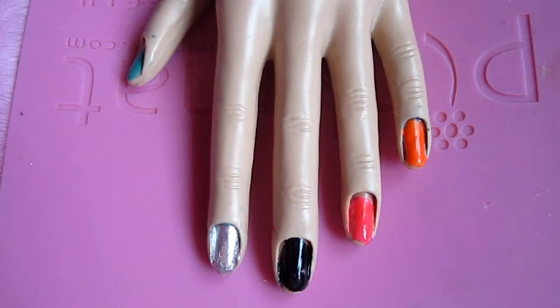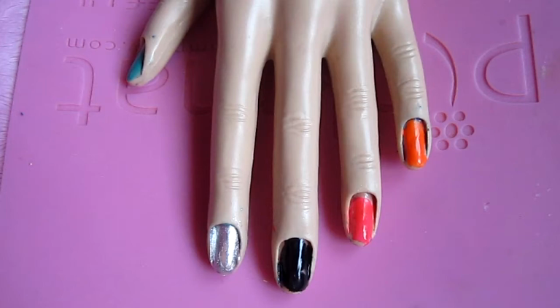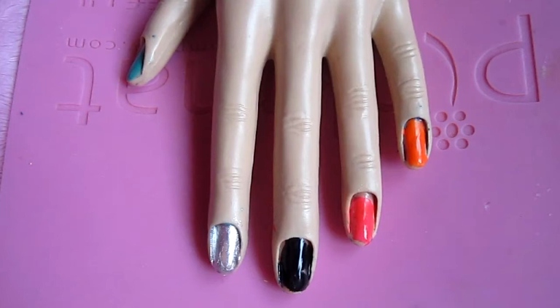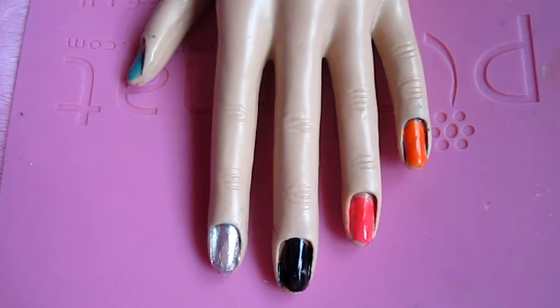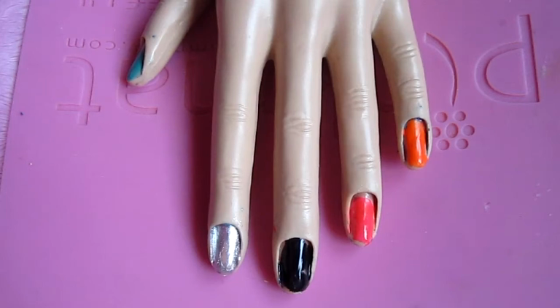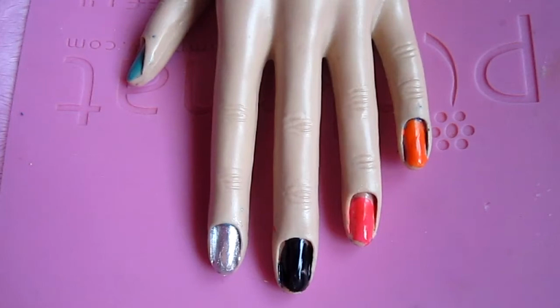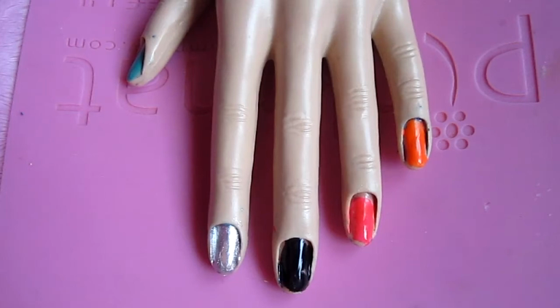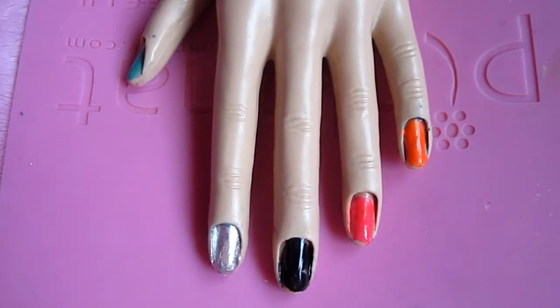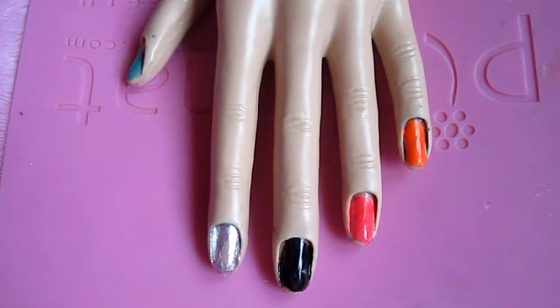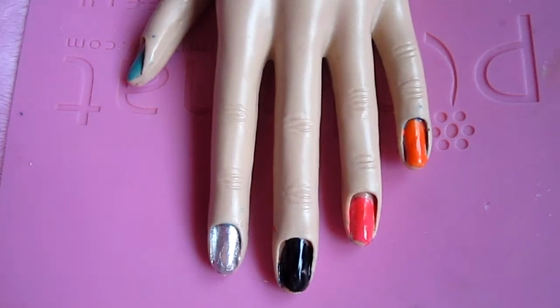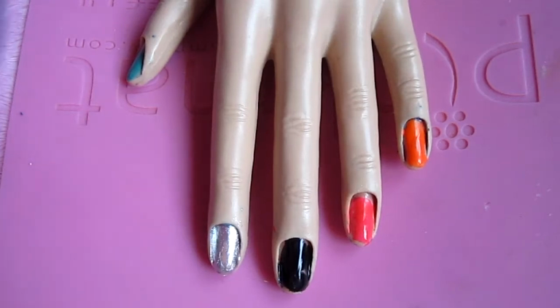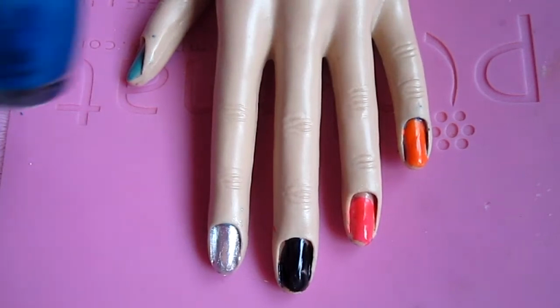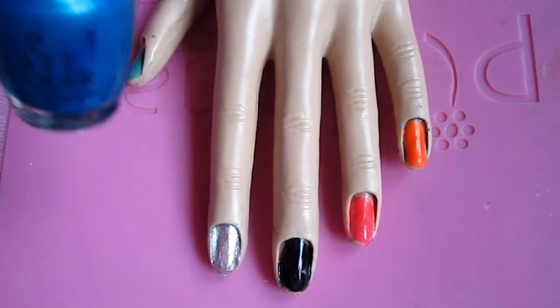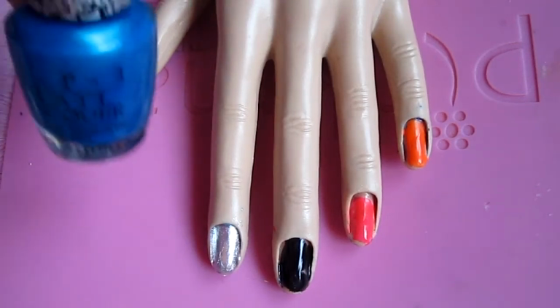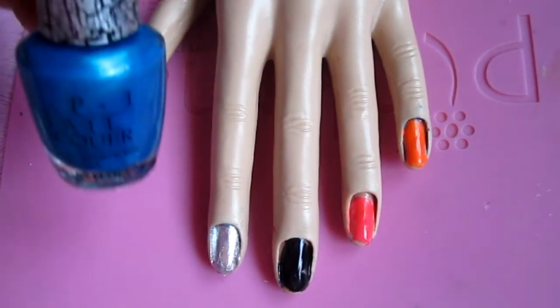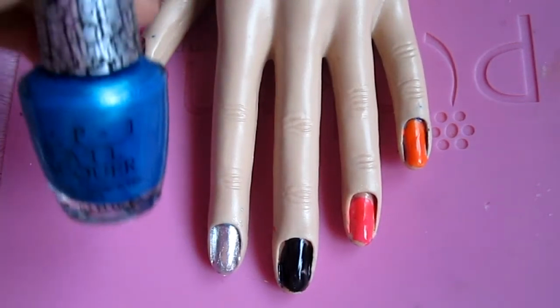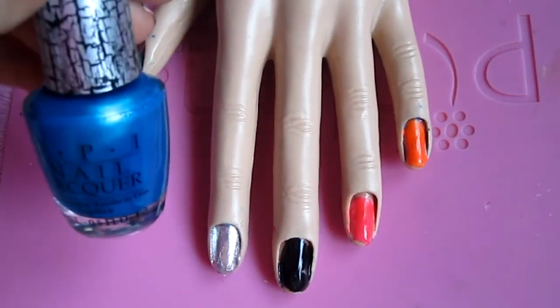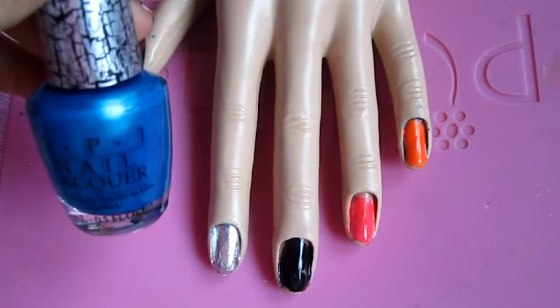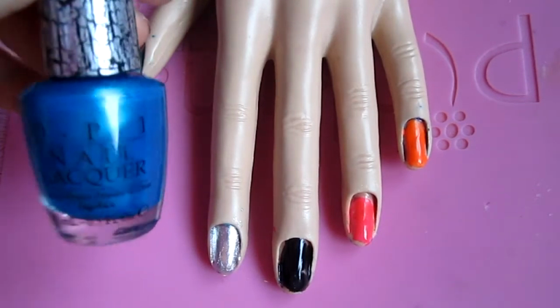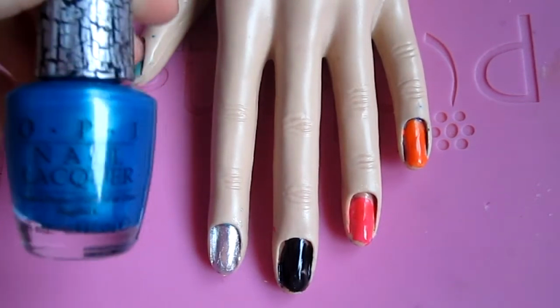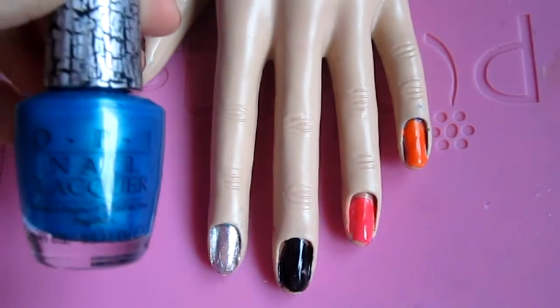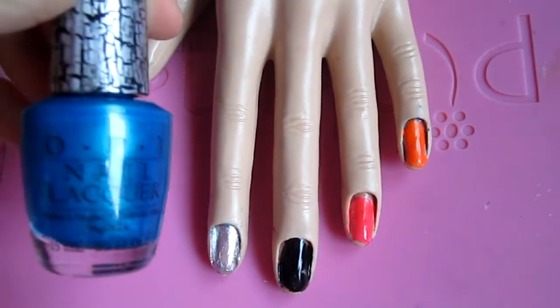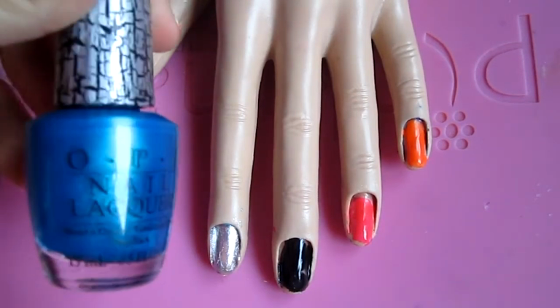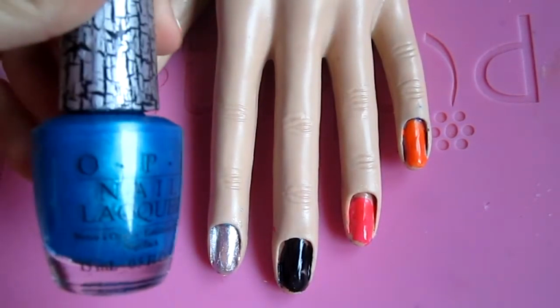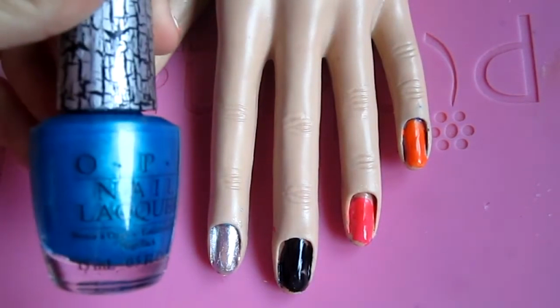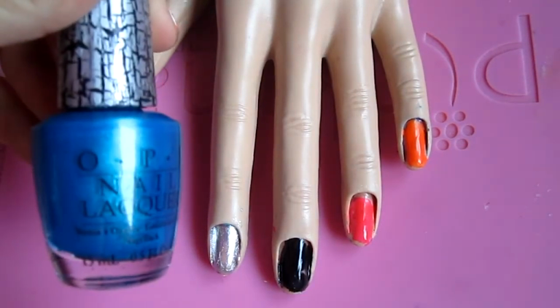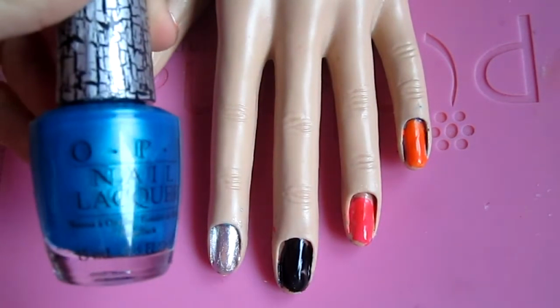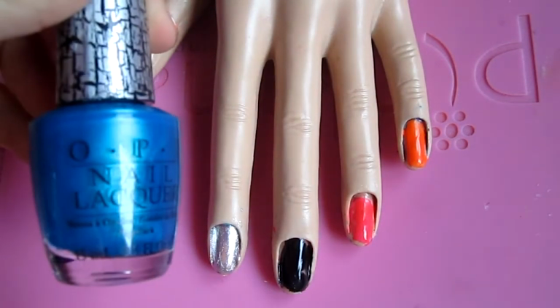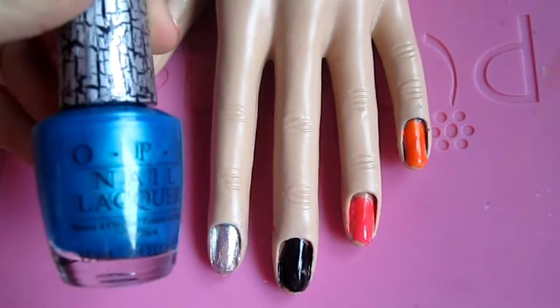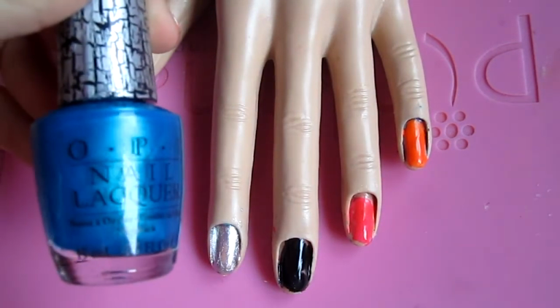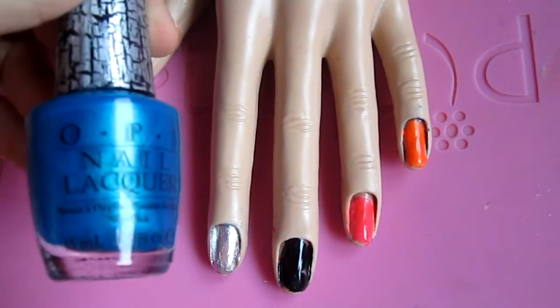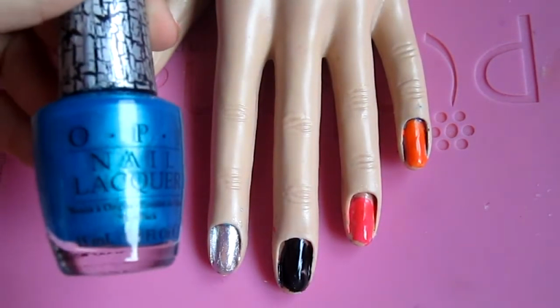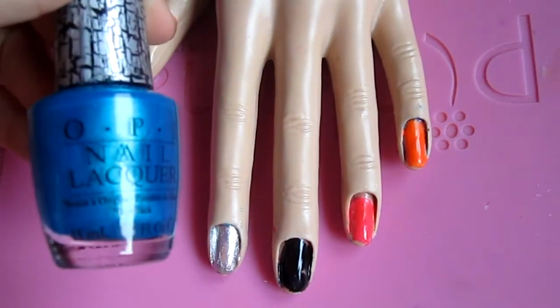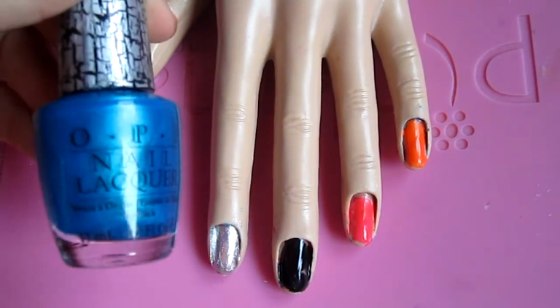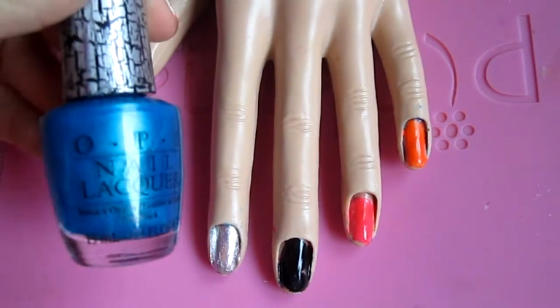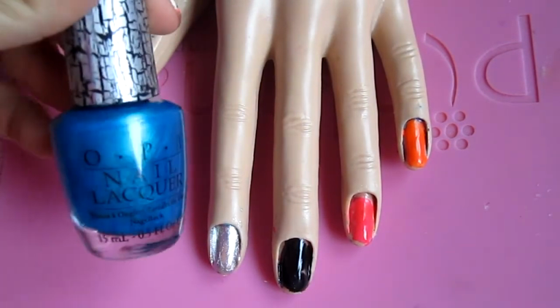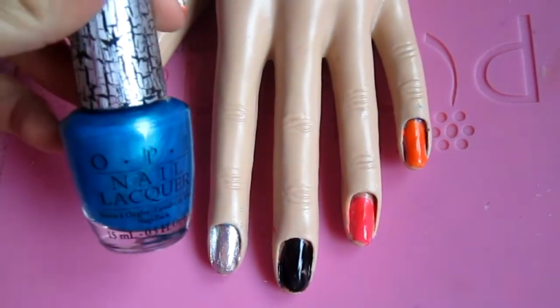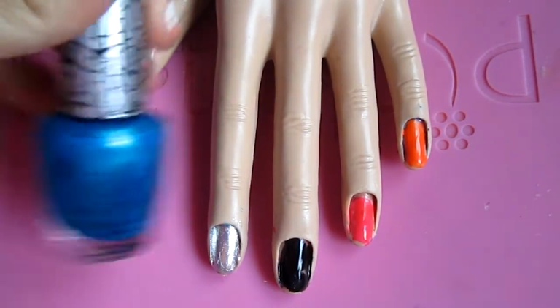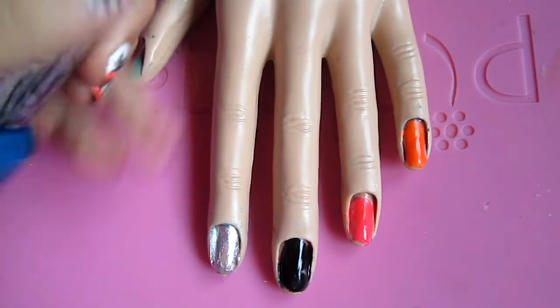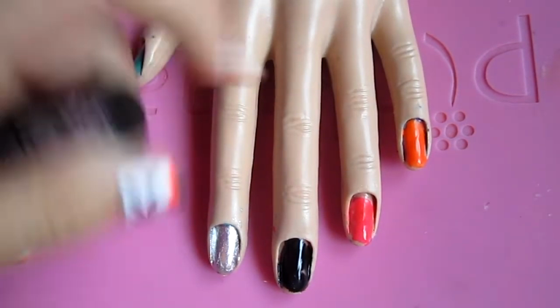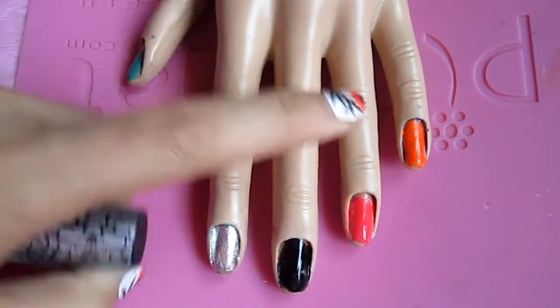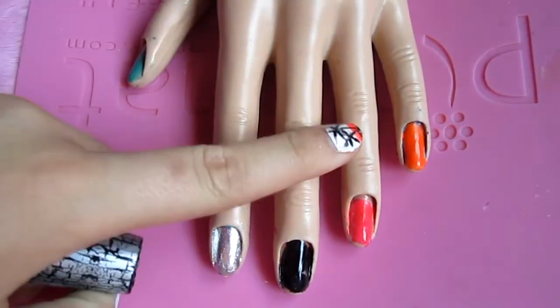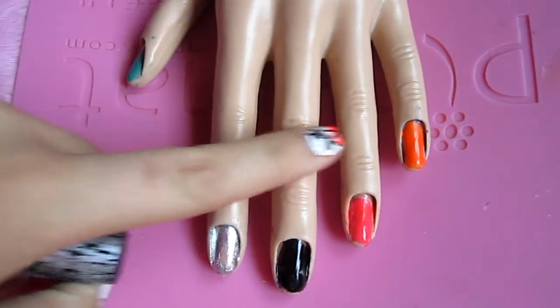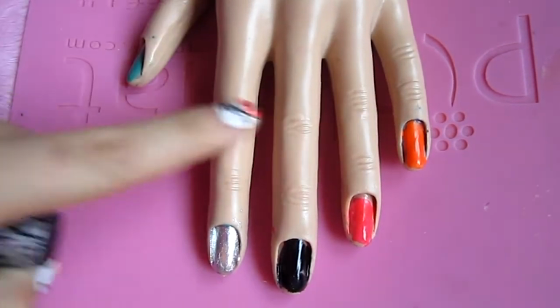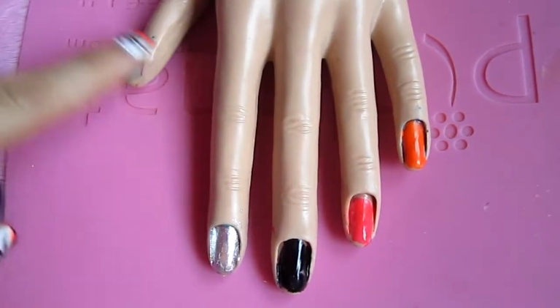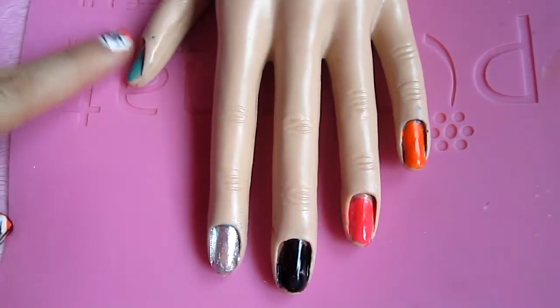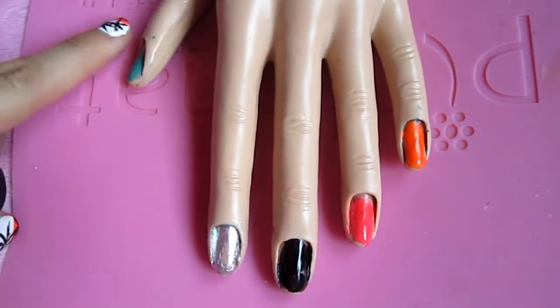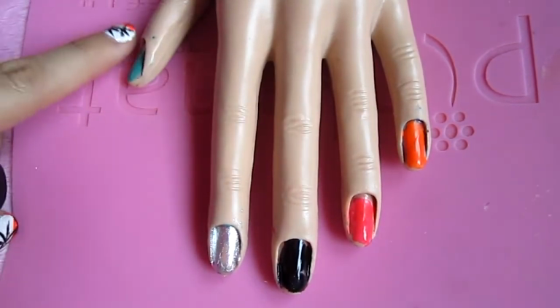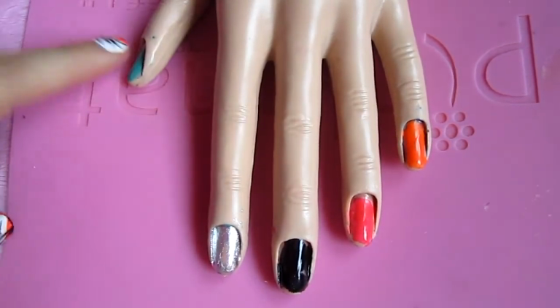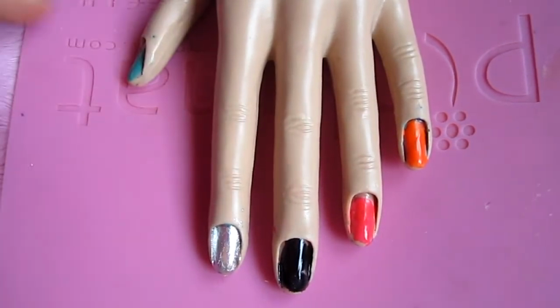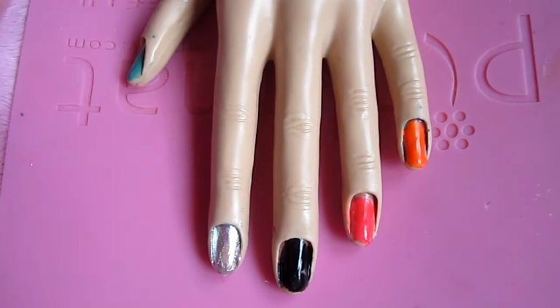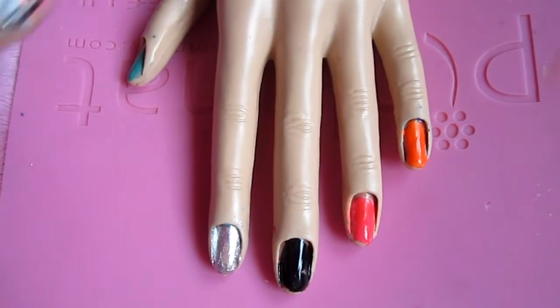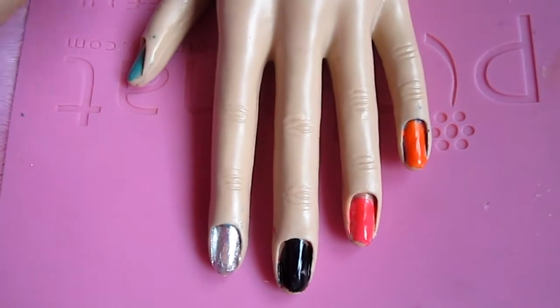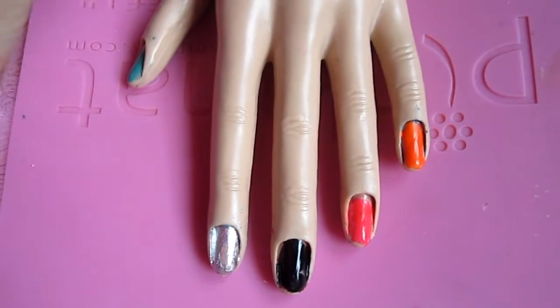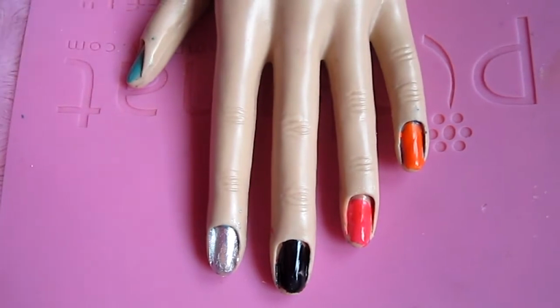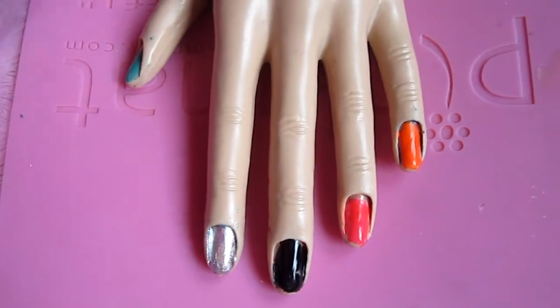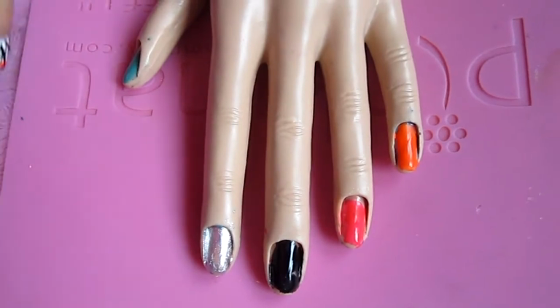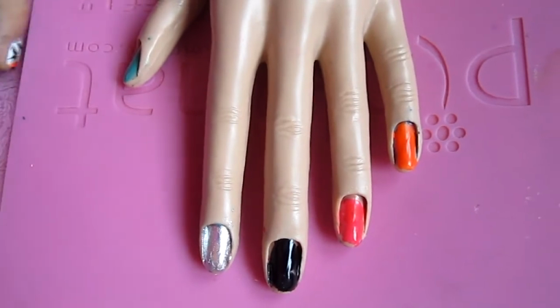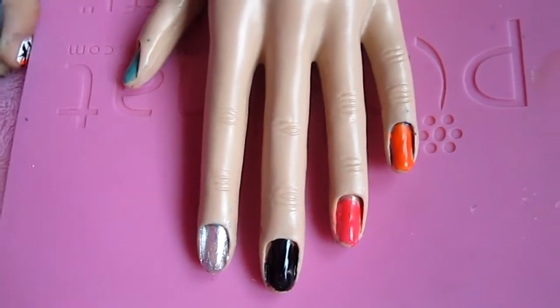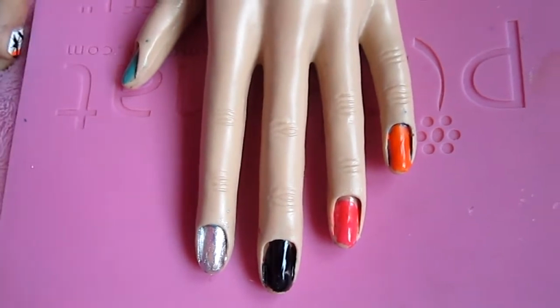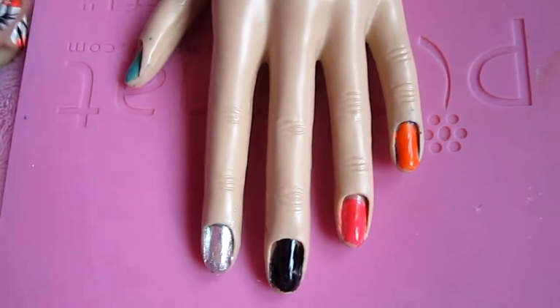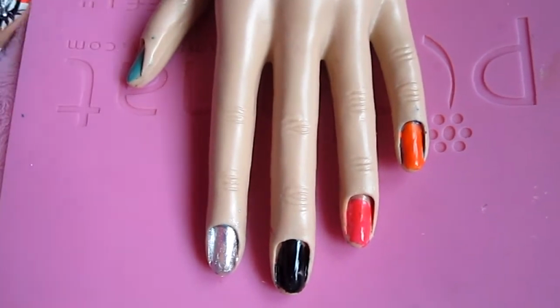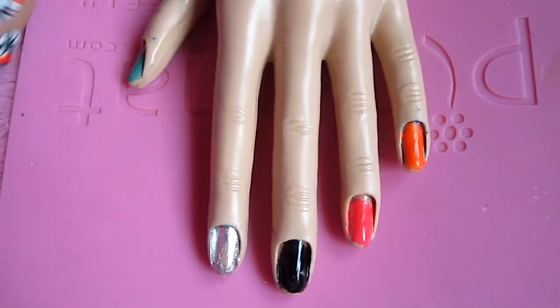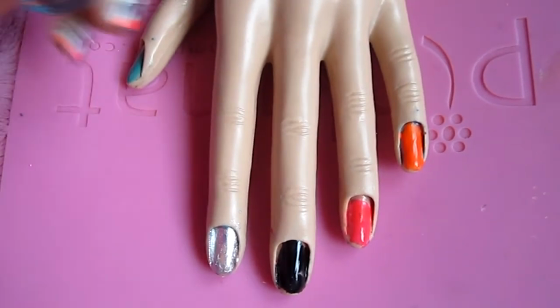Hey everyone! Today I'm going to be putting this turquoise shatter on these color nails, as well as some other colors.